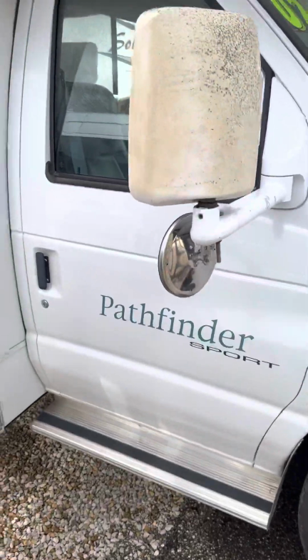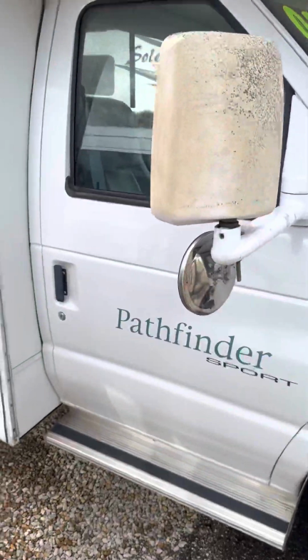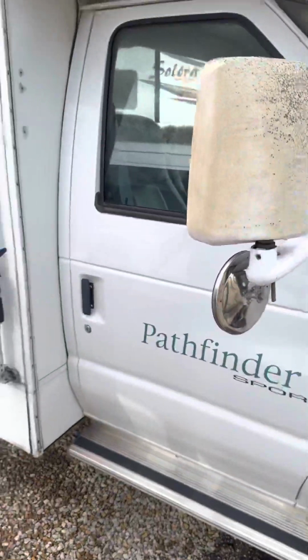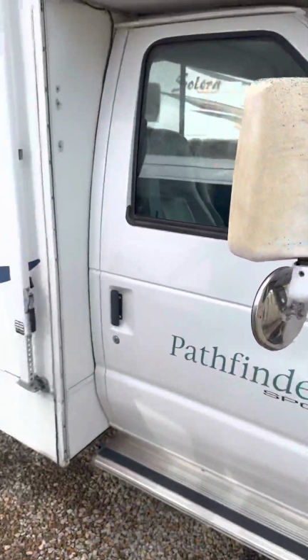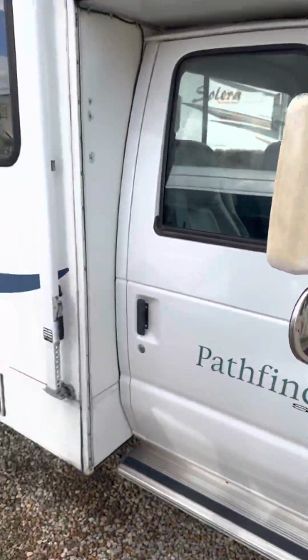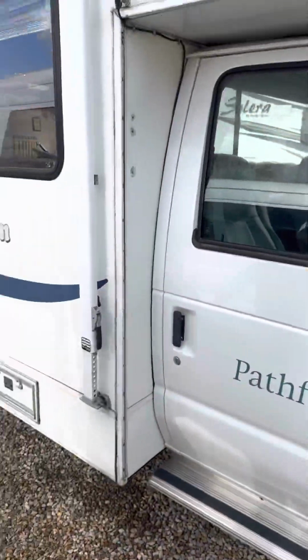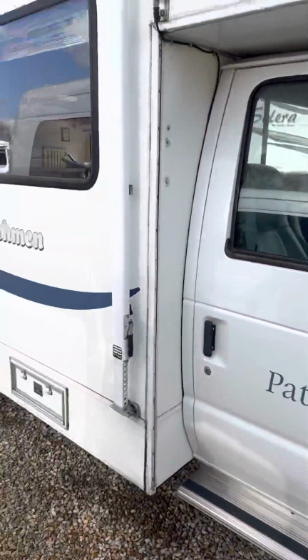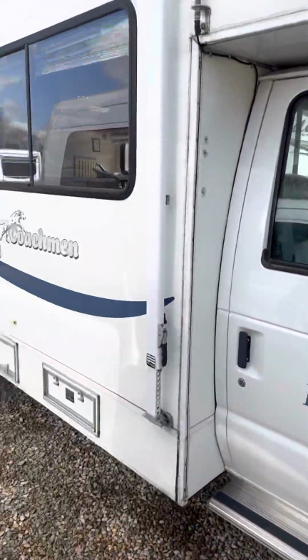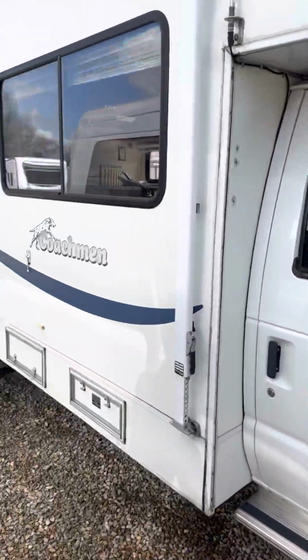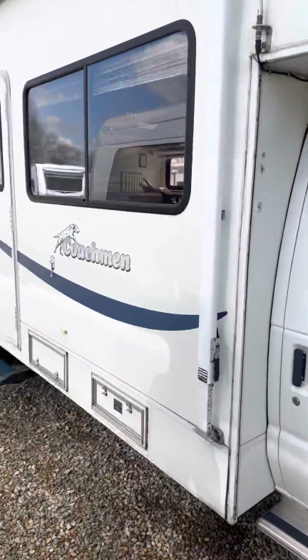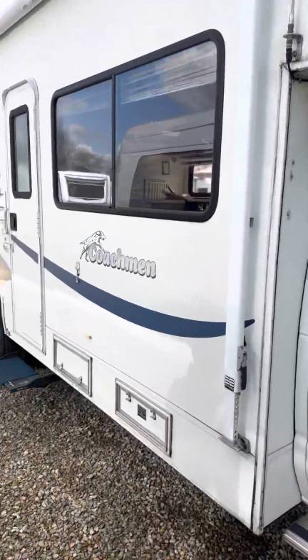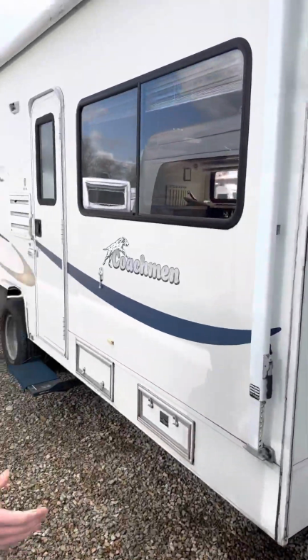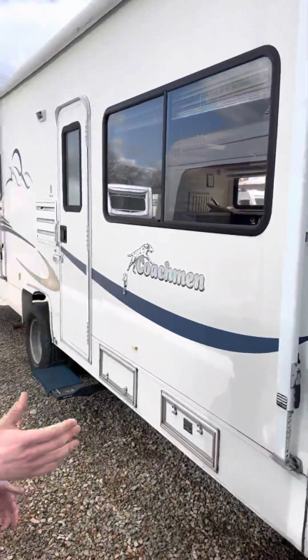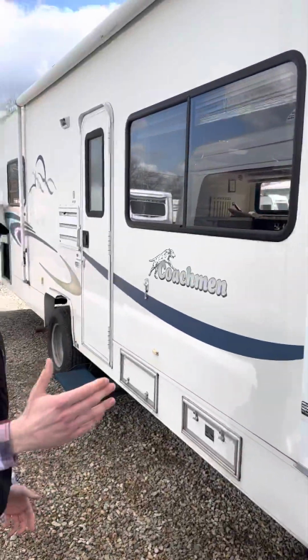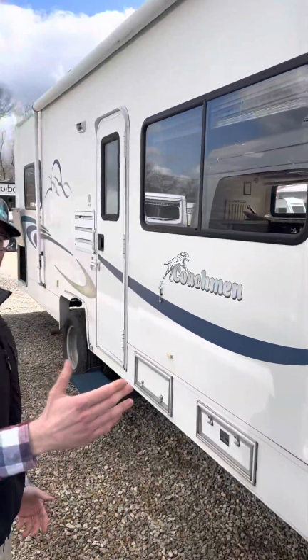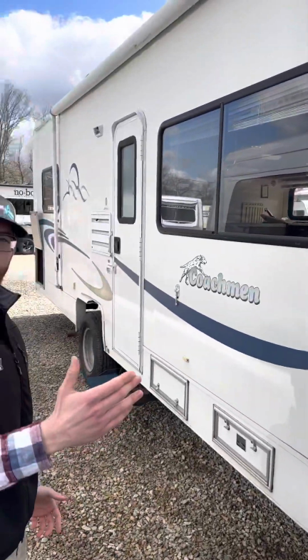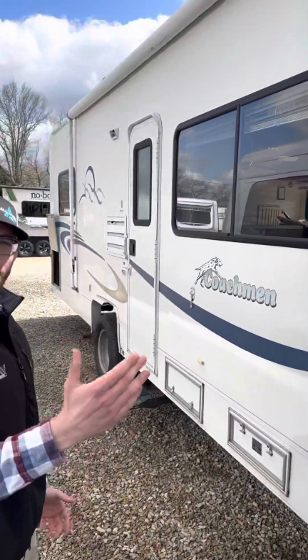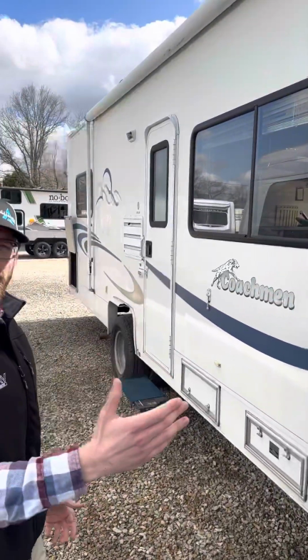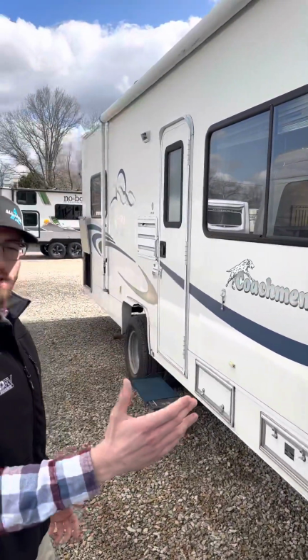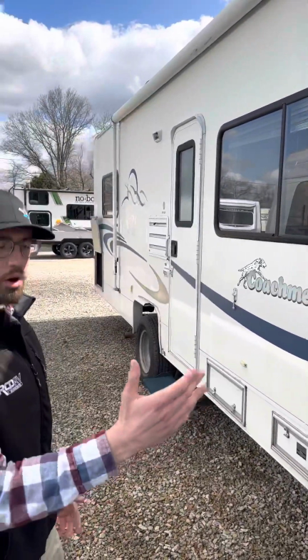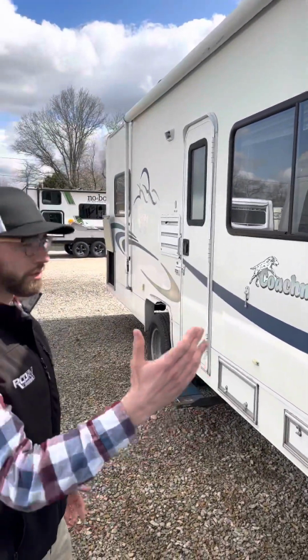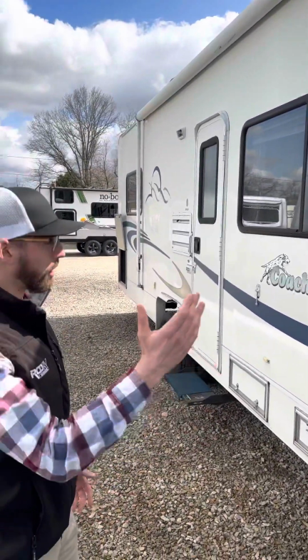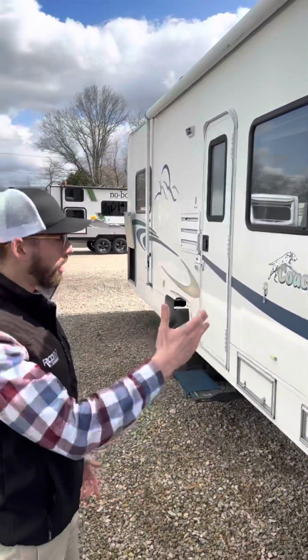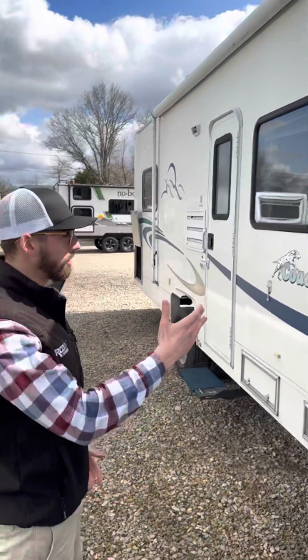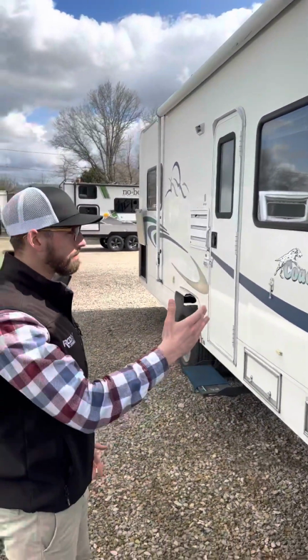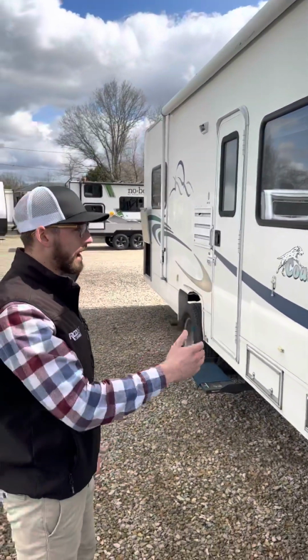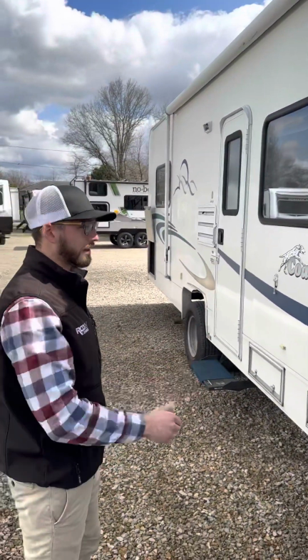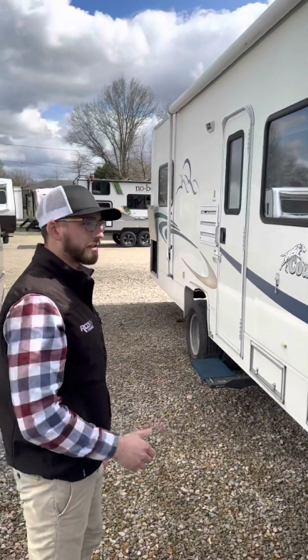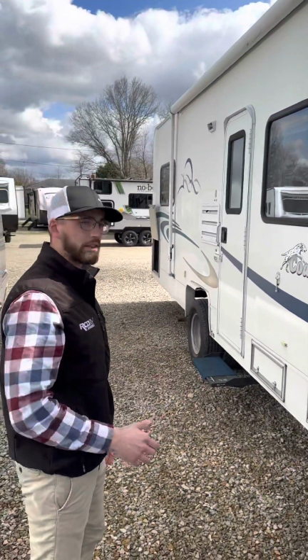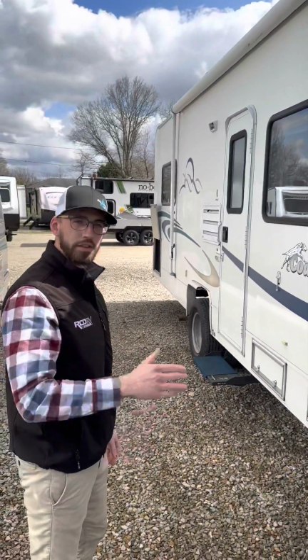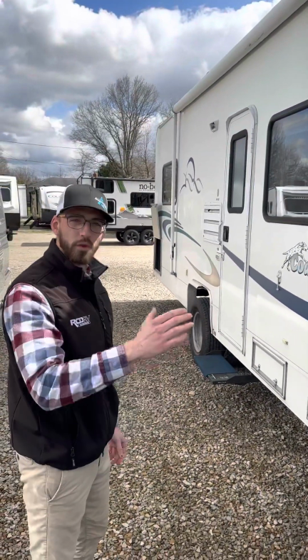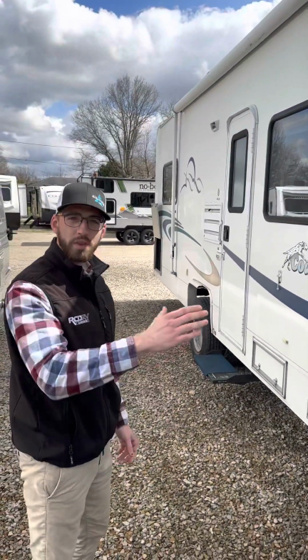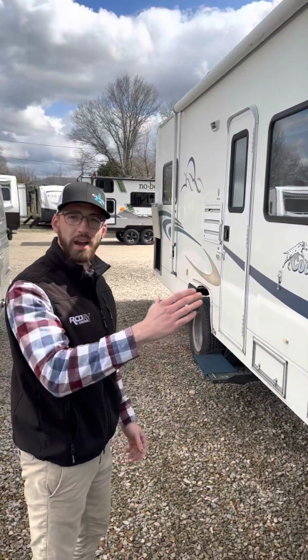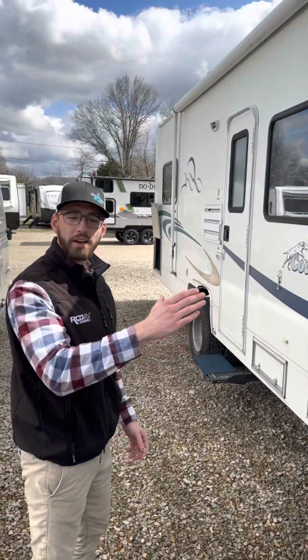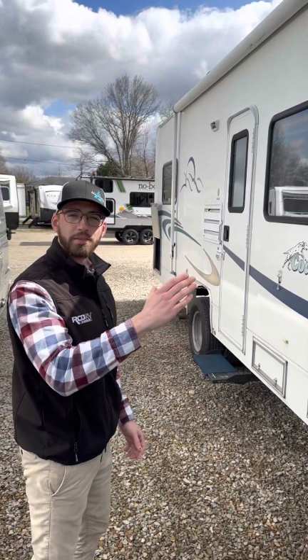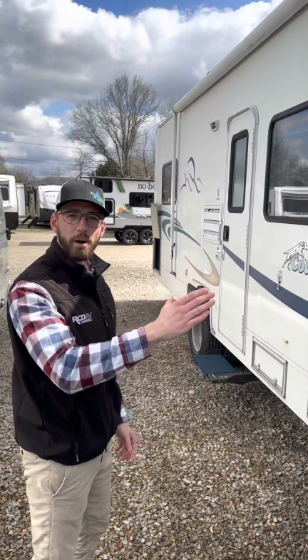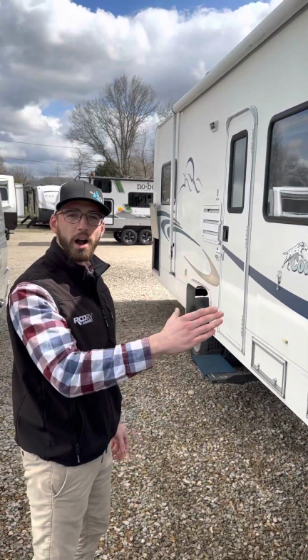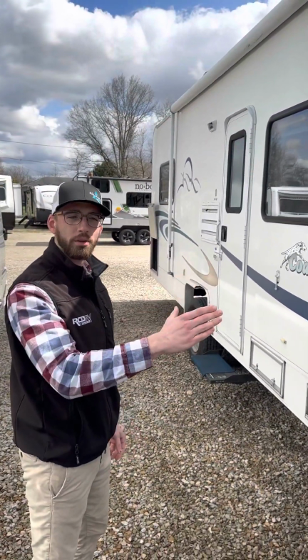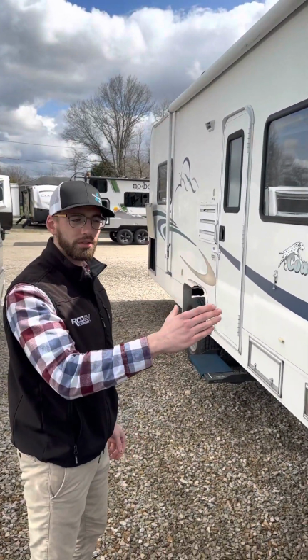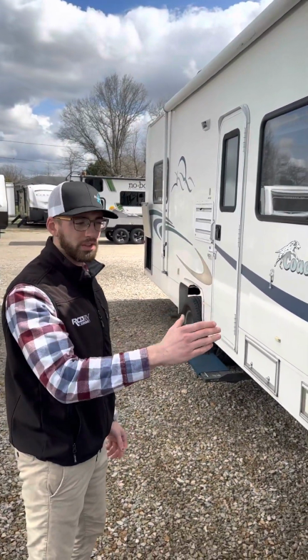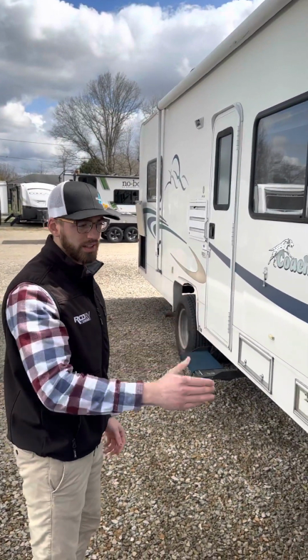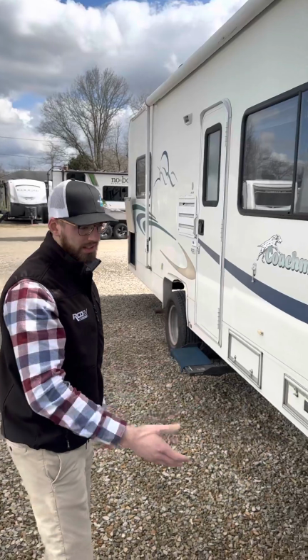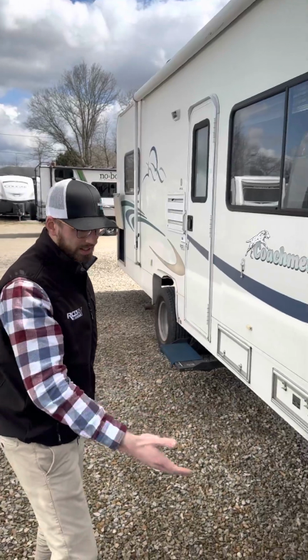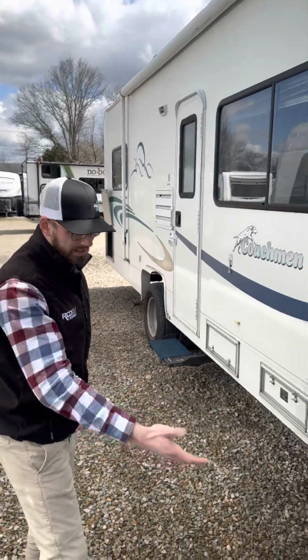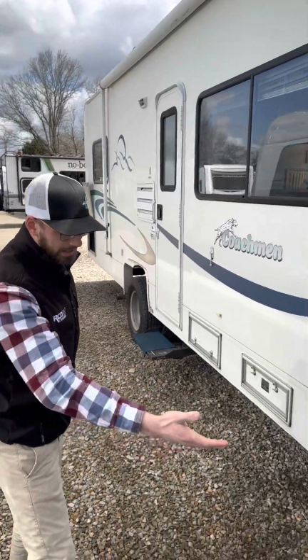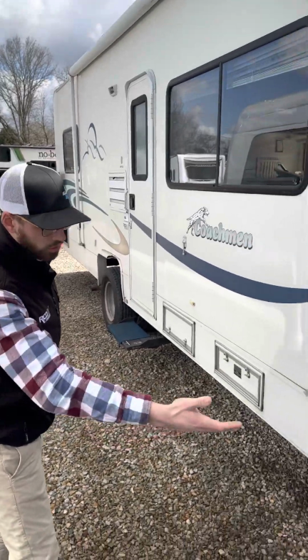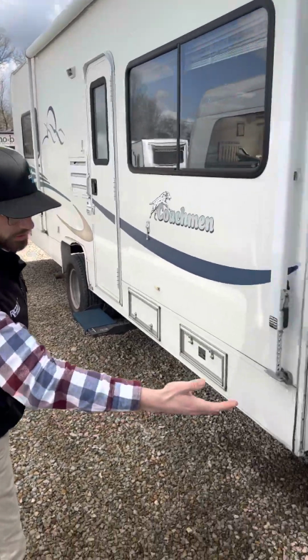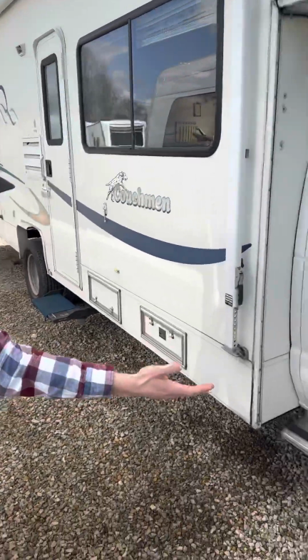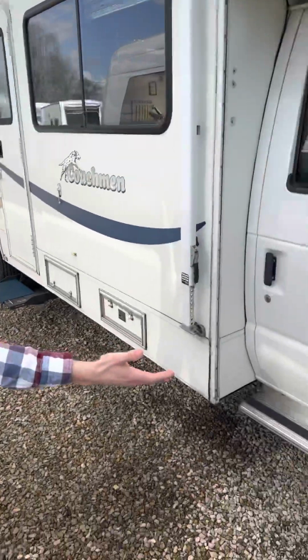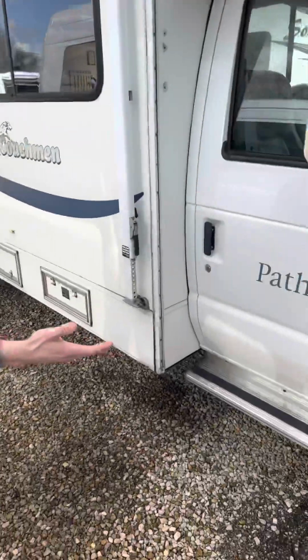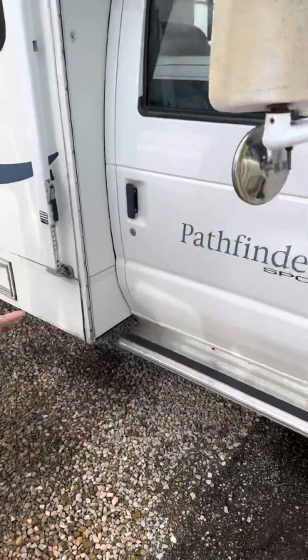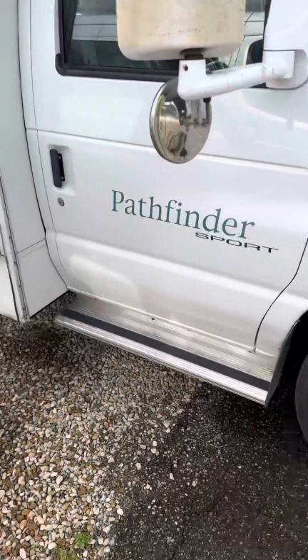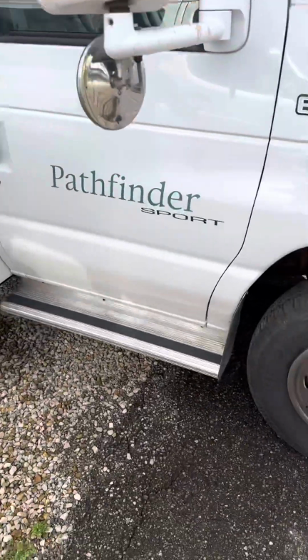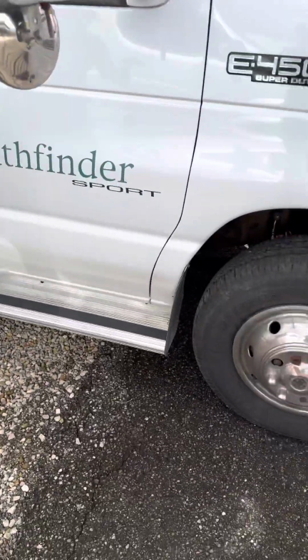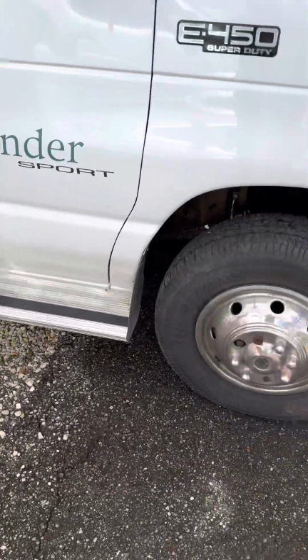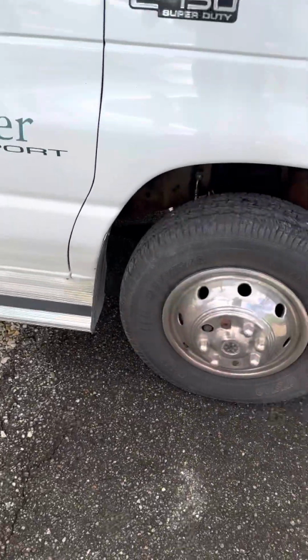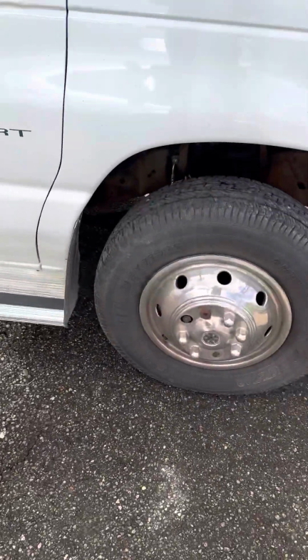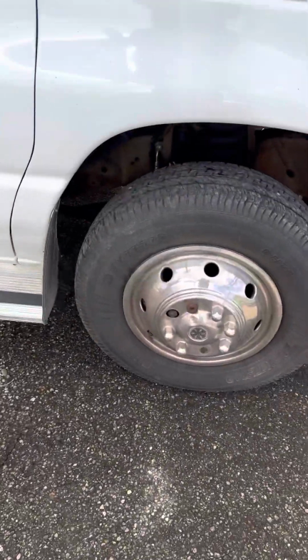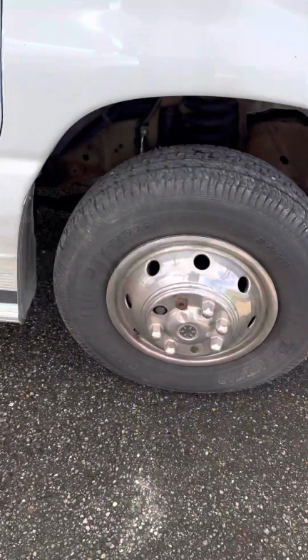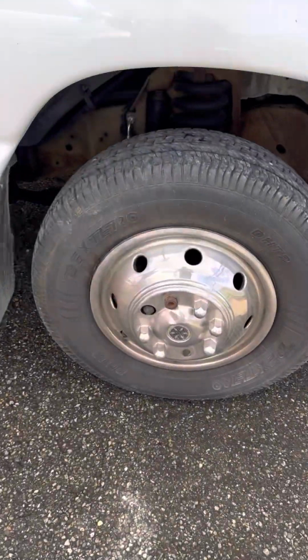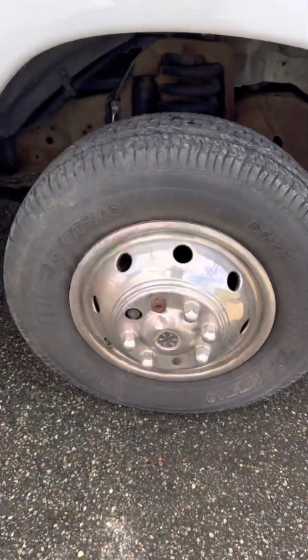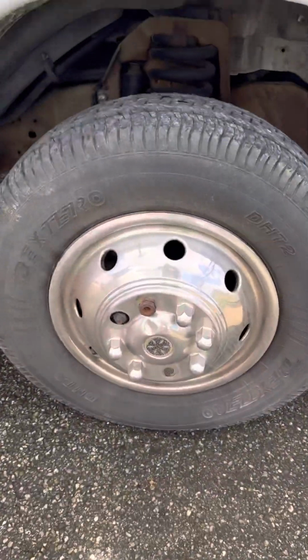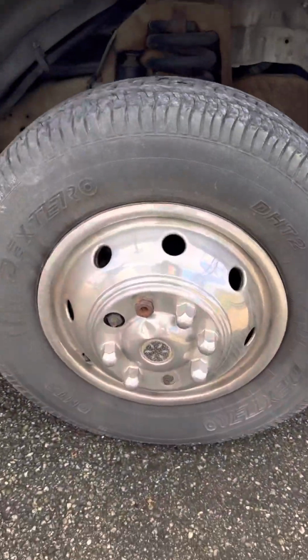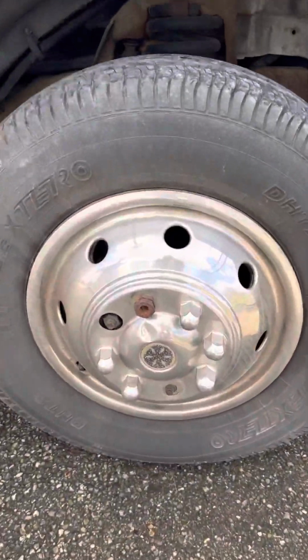This coach is 29 foot length overall and has 54,000 miles. Take a look at the tires — those are 2015s.